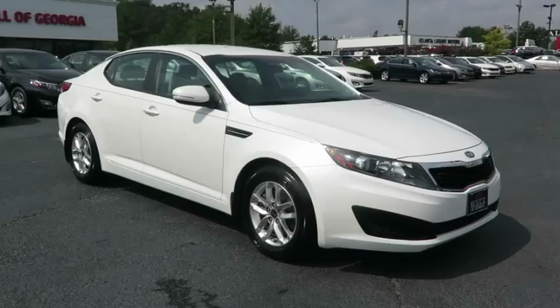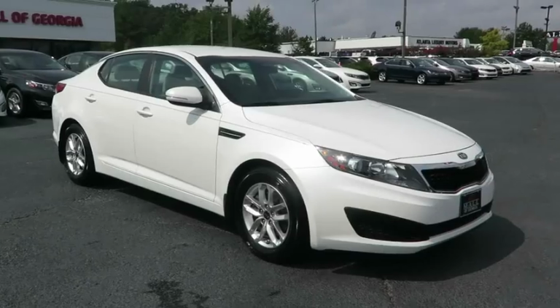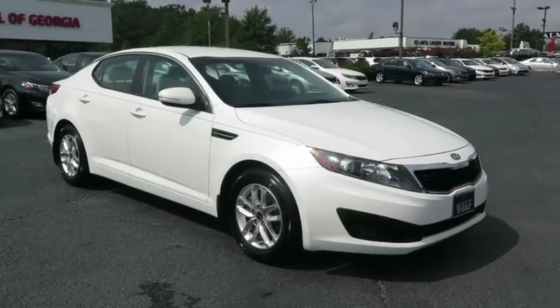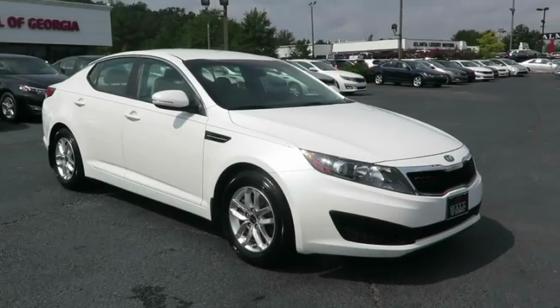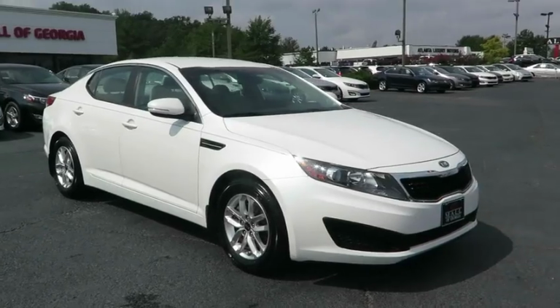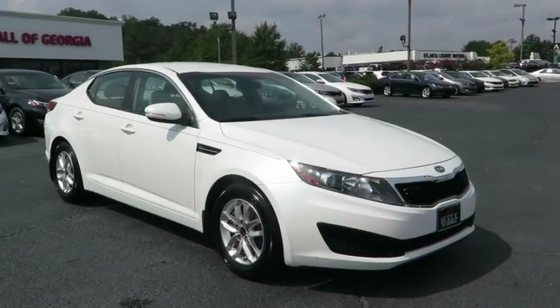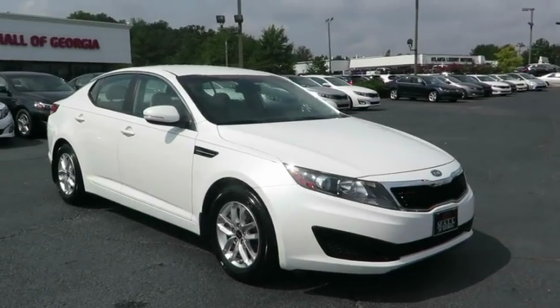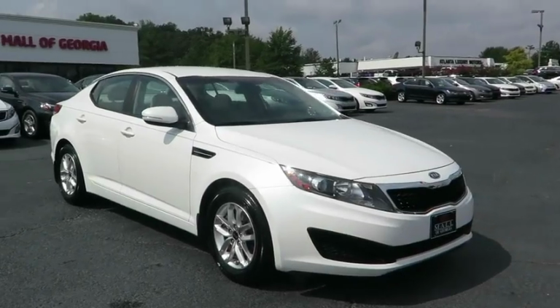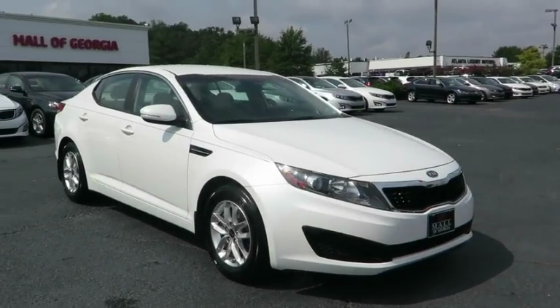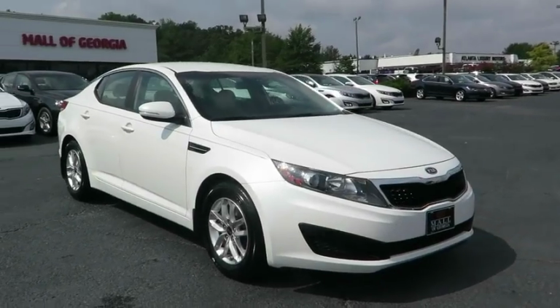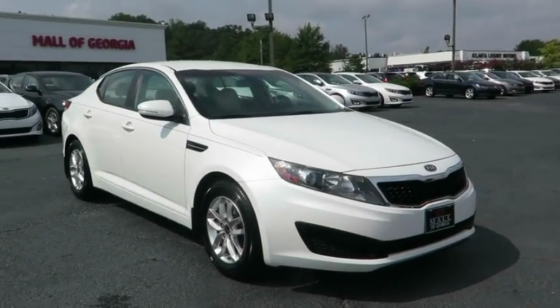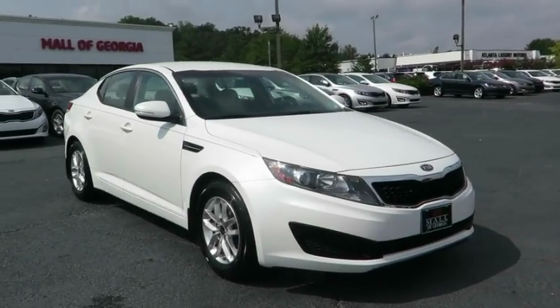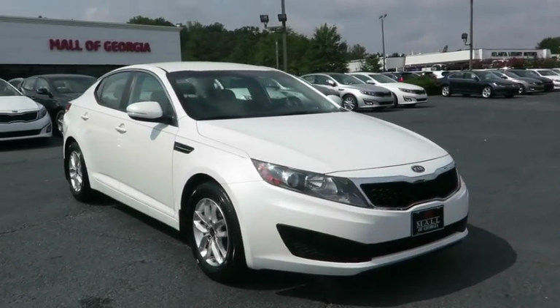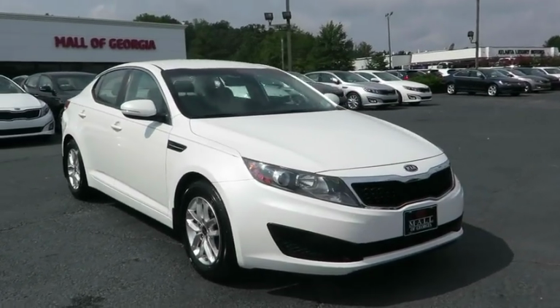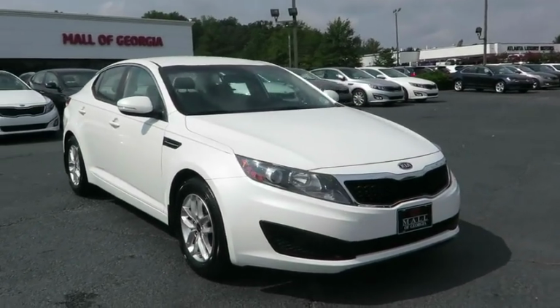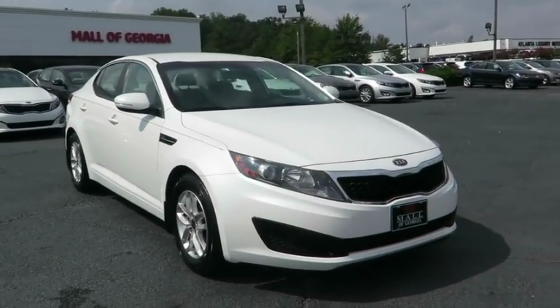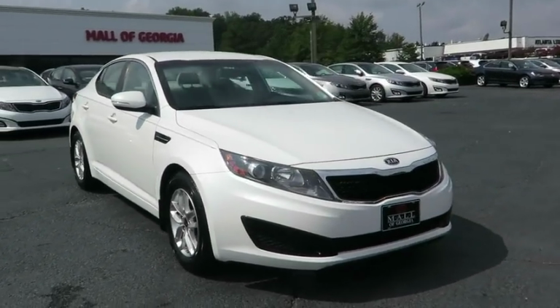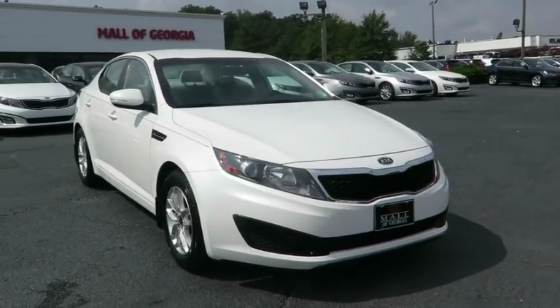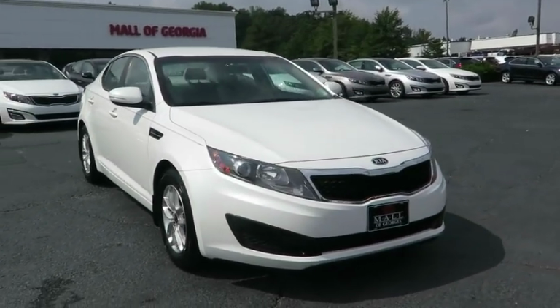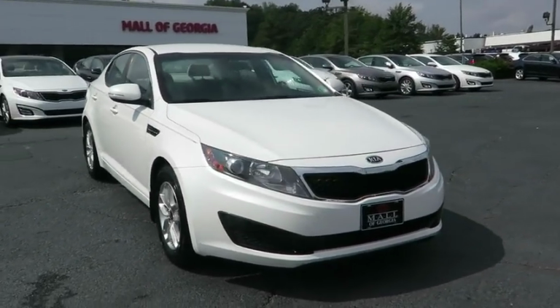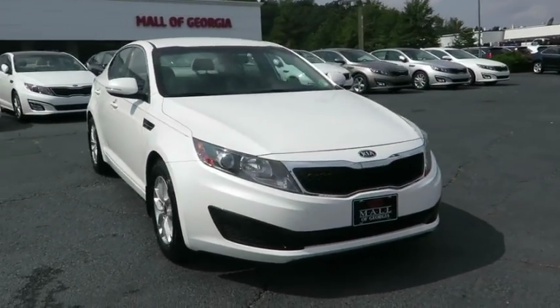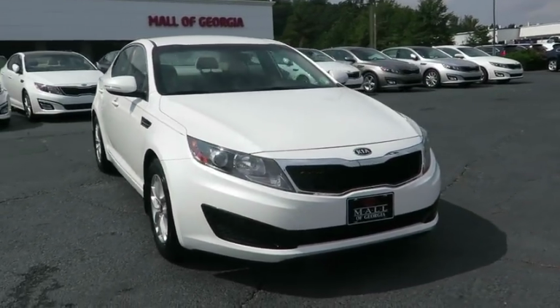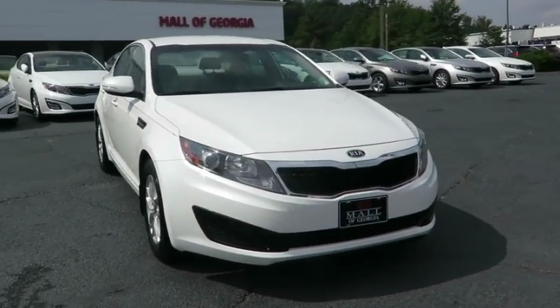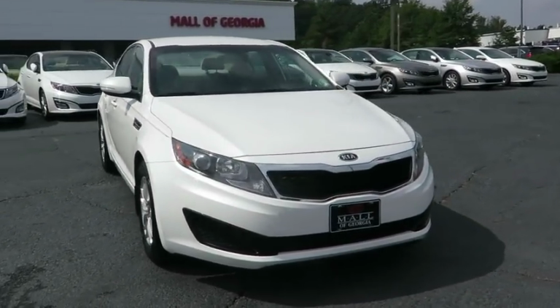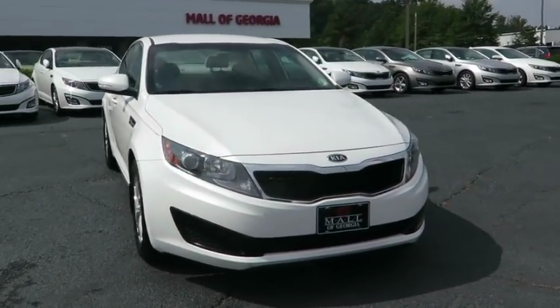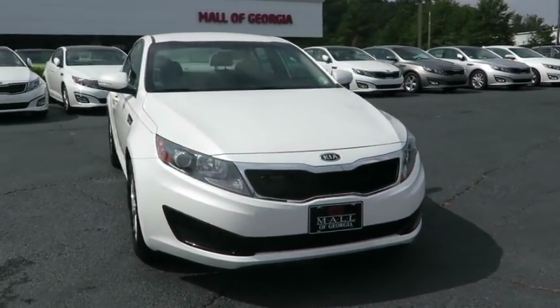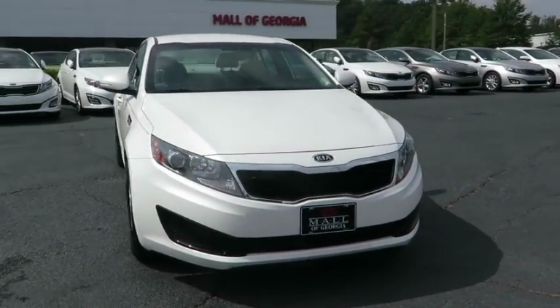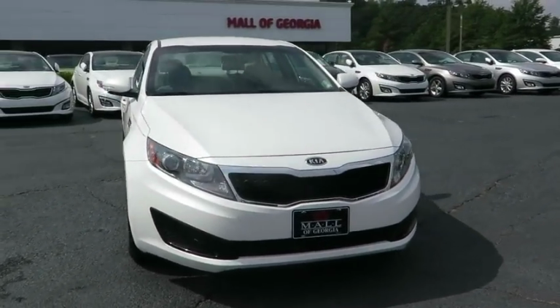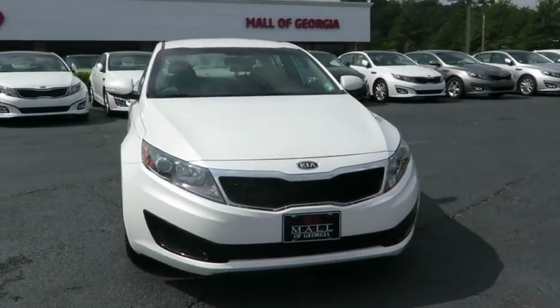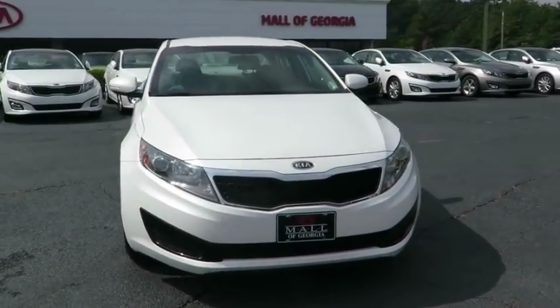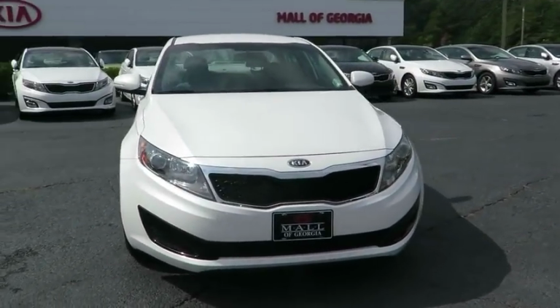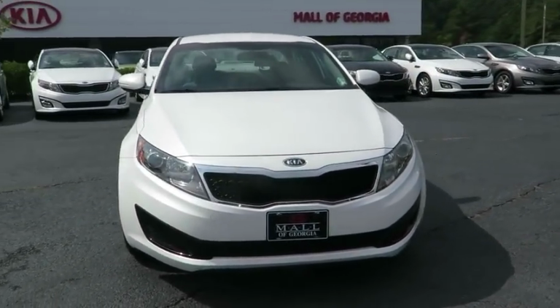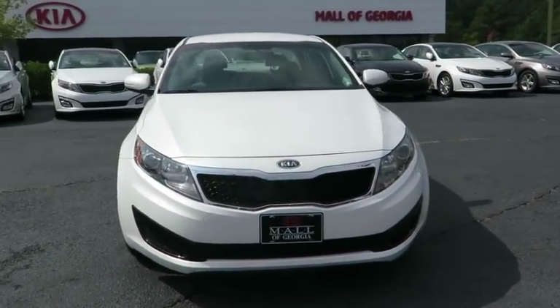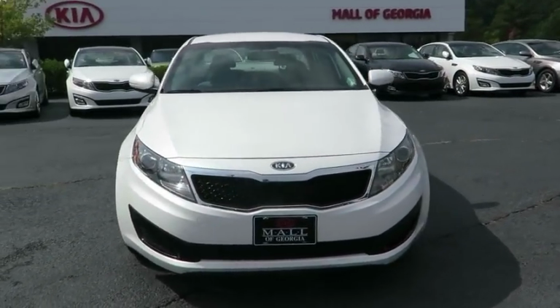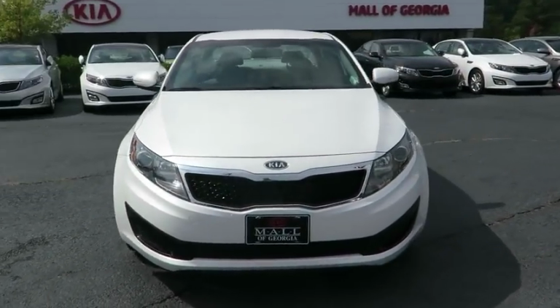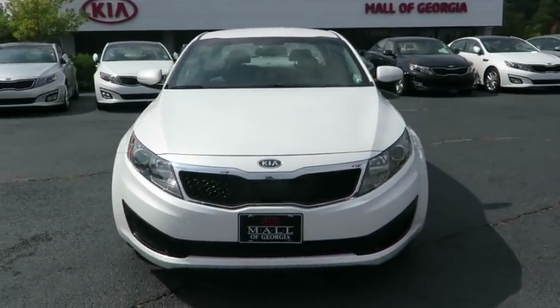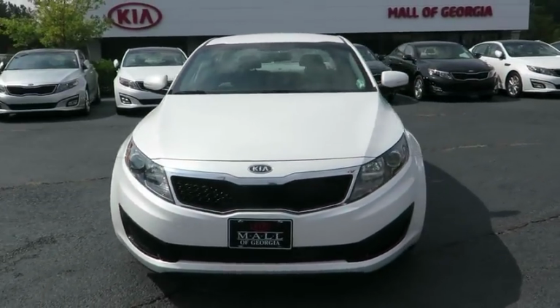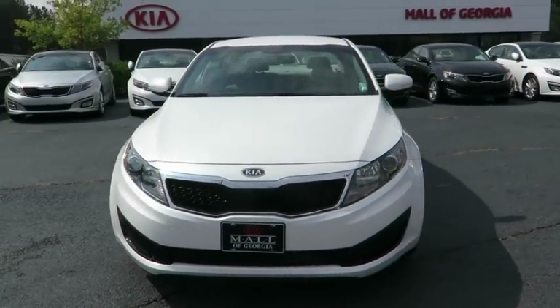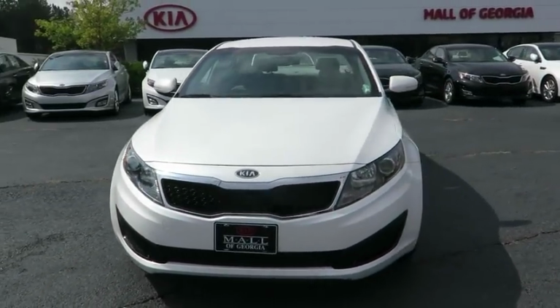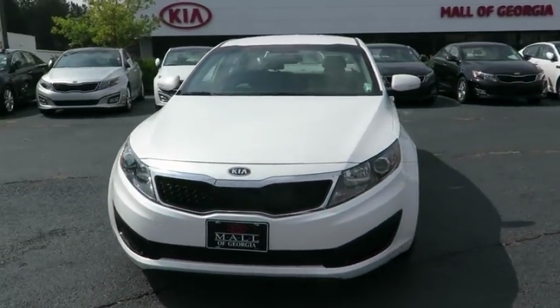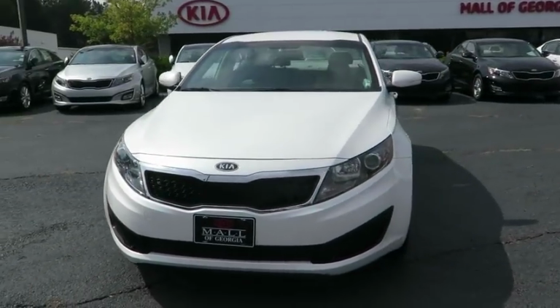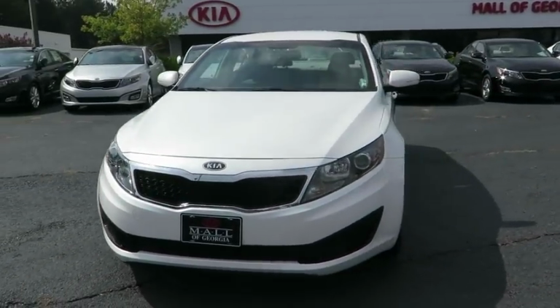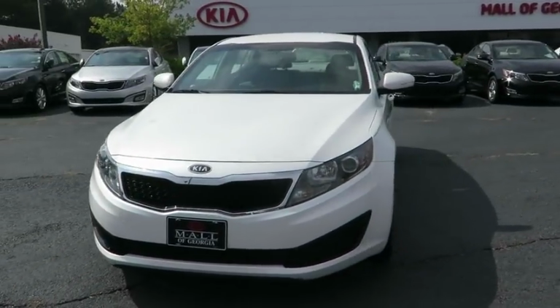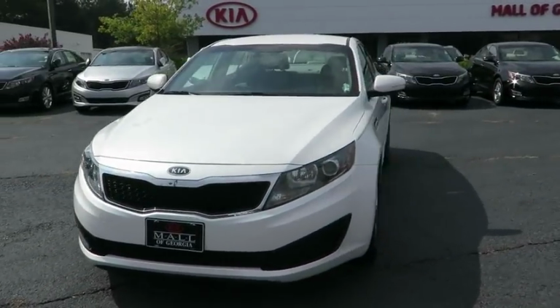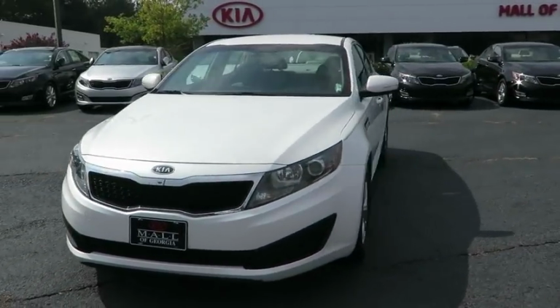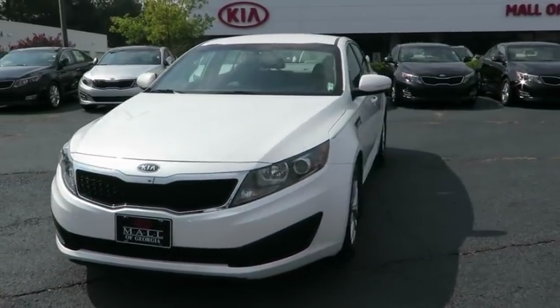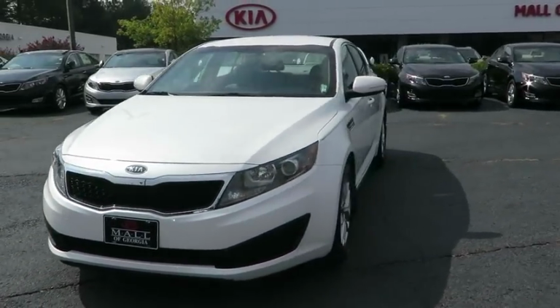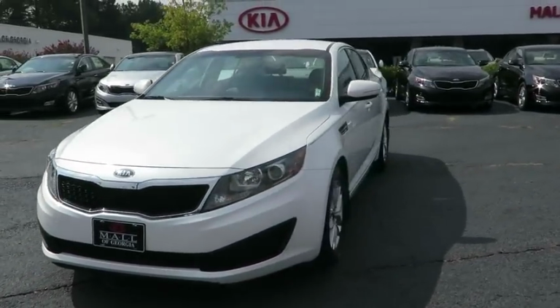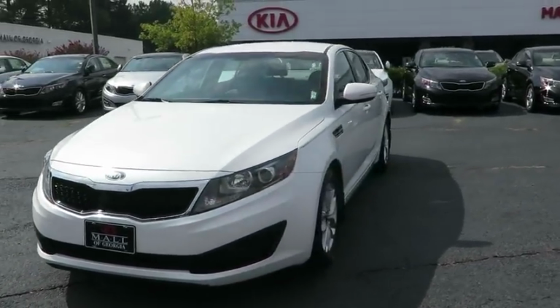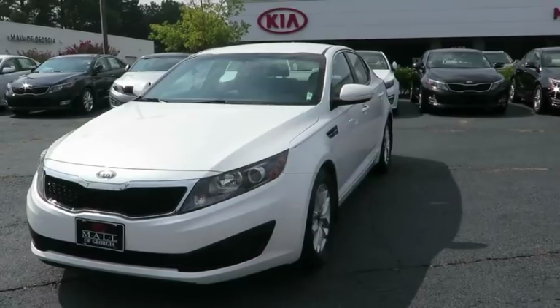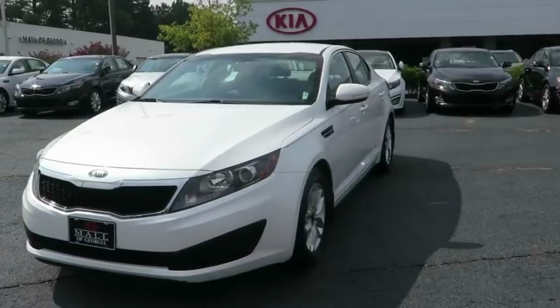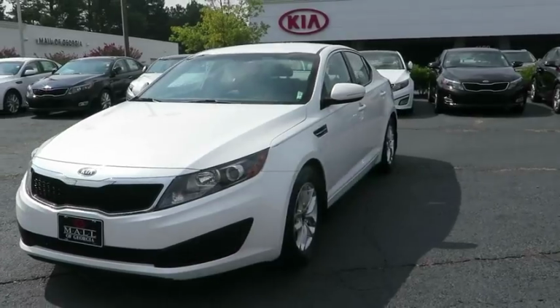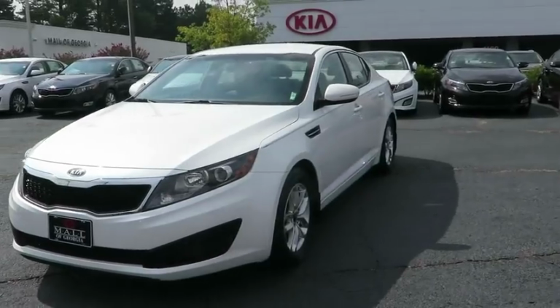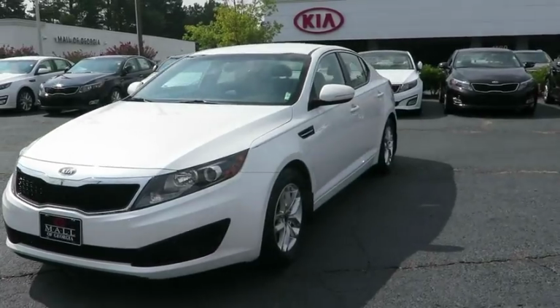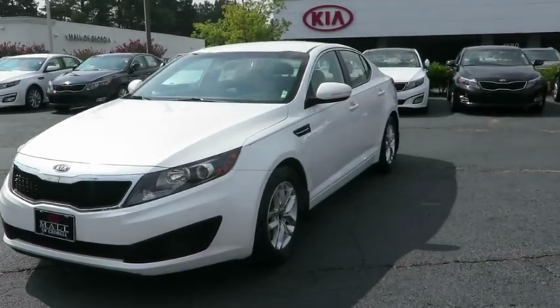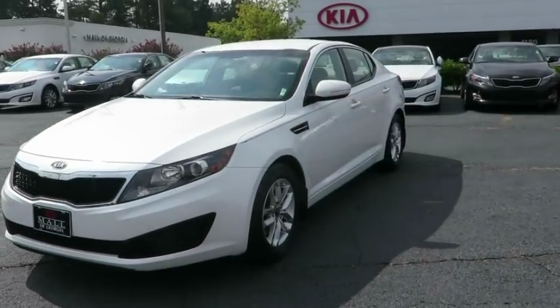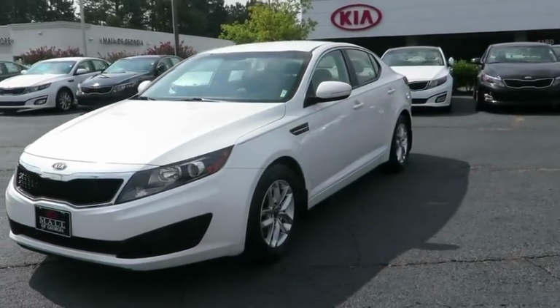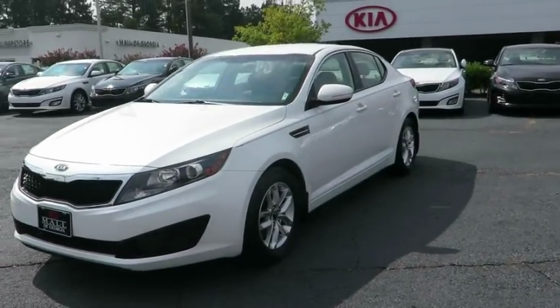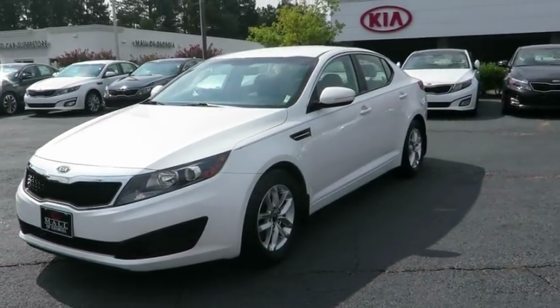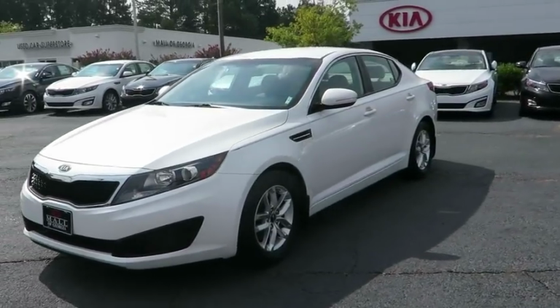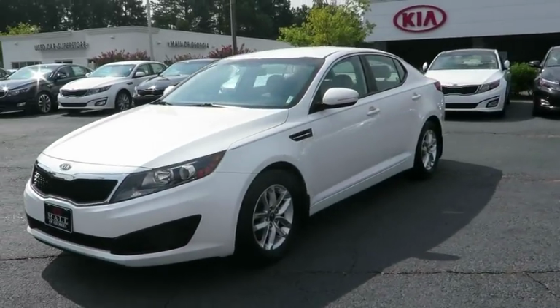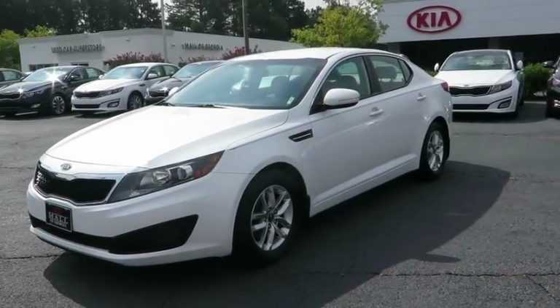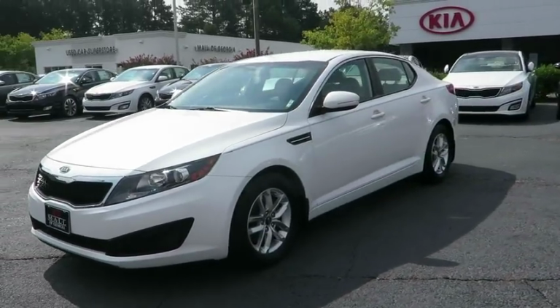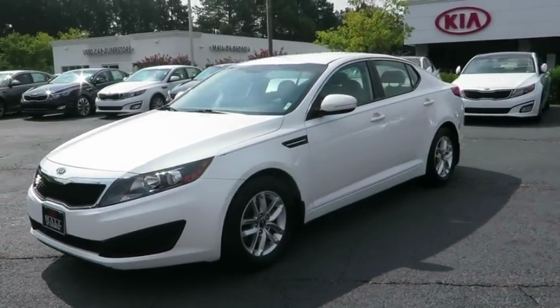The 2011 all-new Kia Optima offers a new level of style and performance features from Kia.